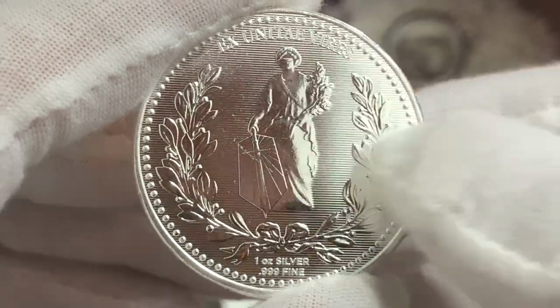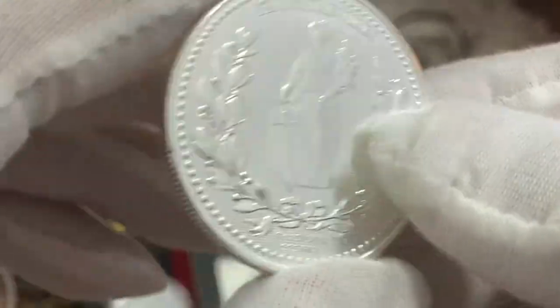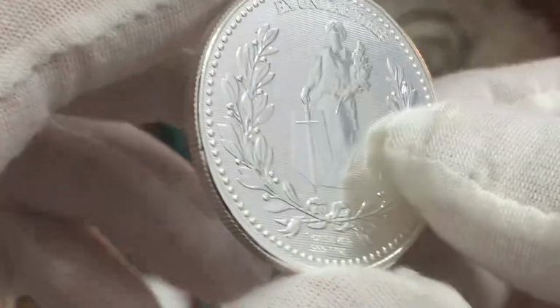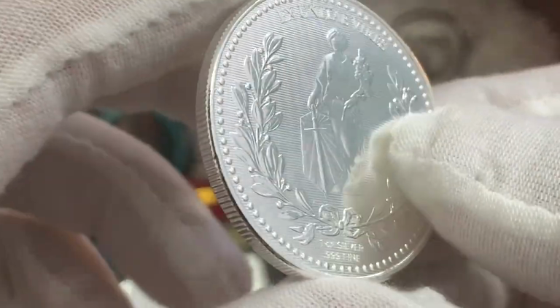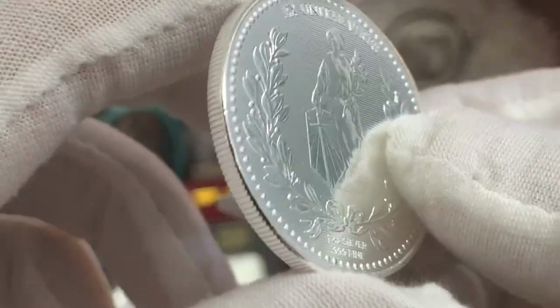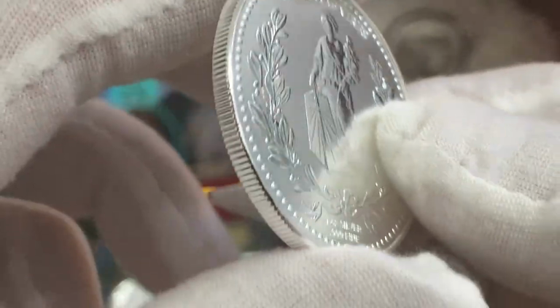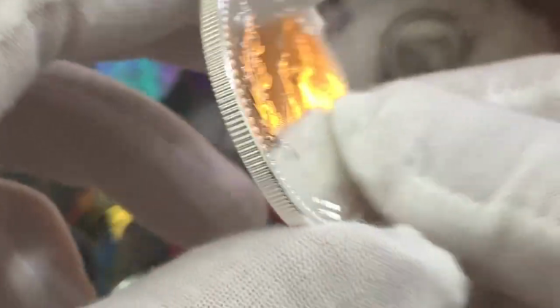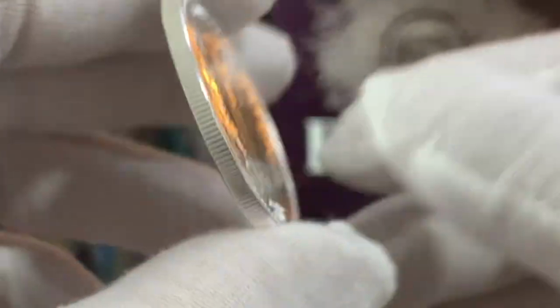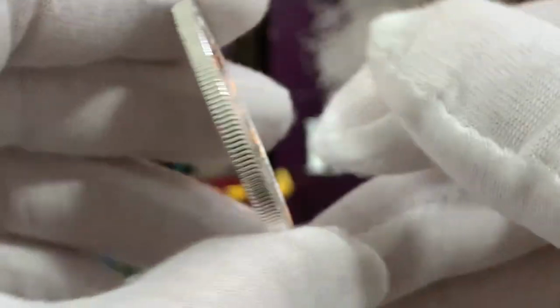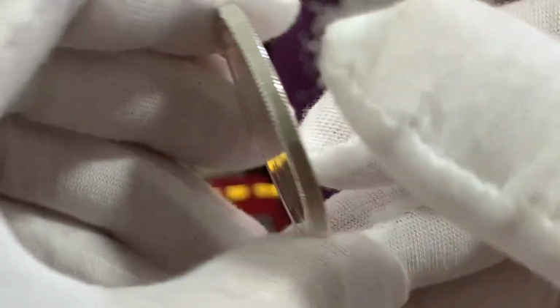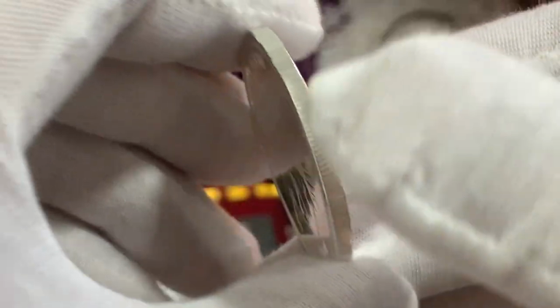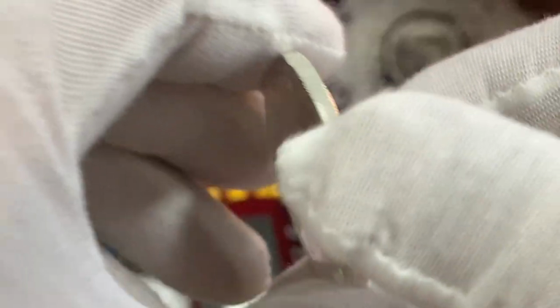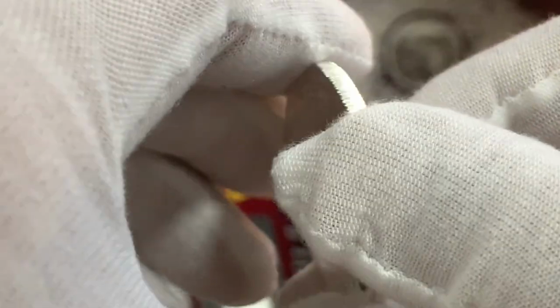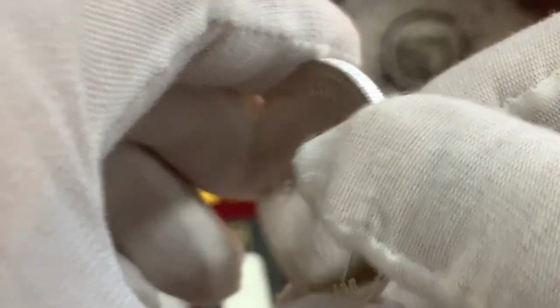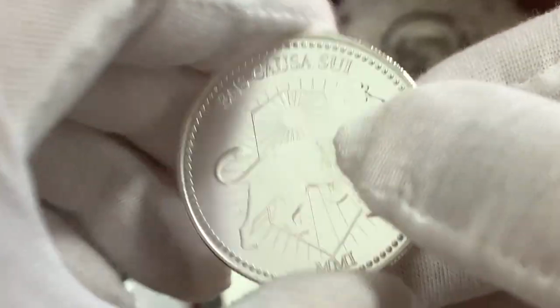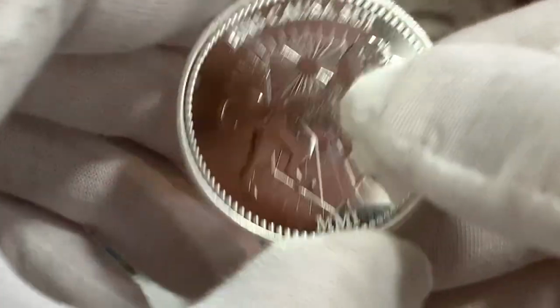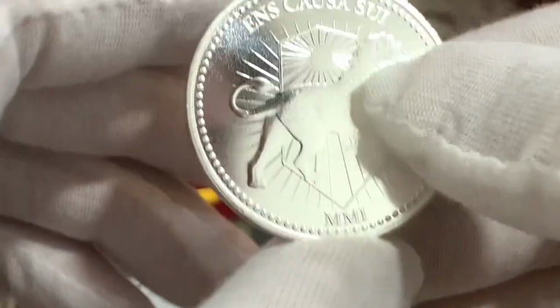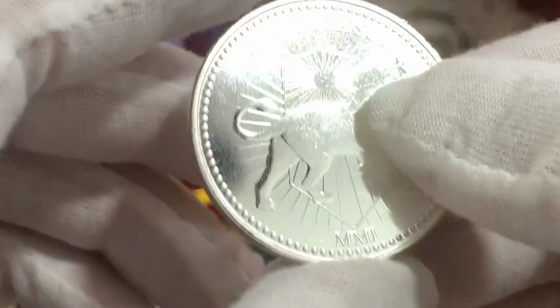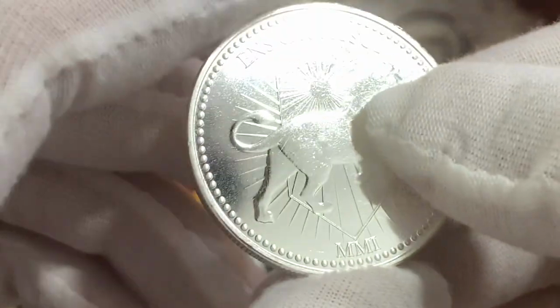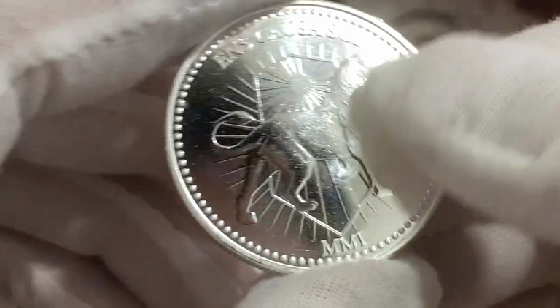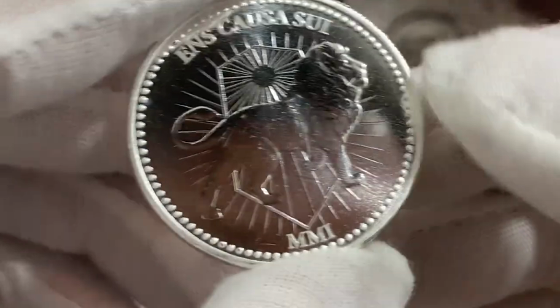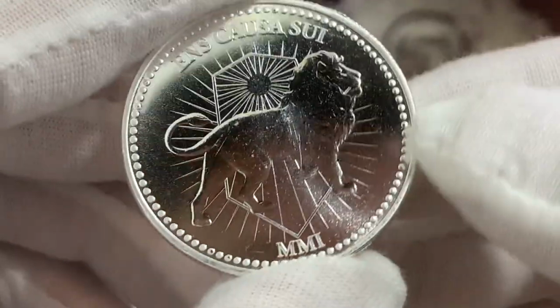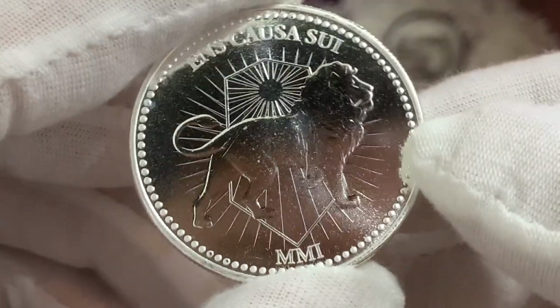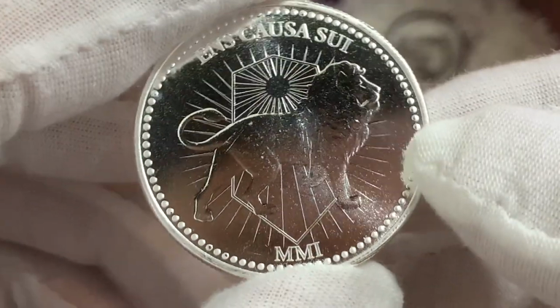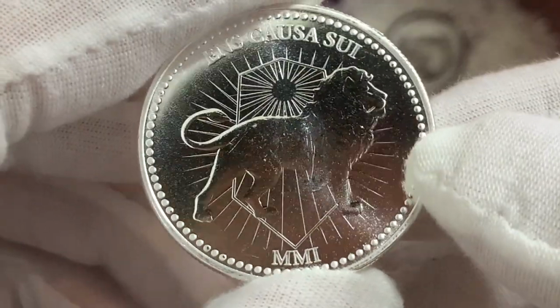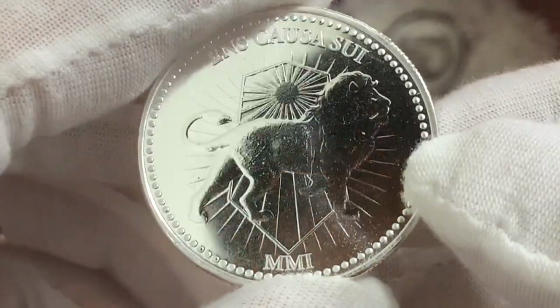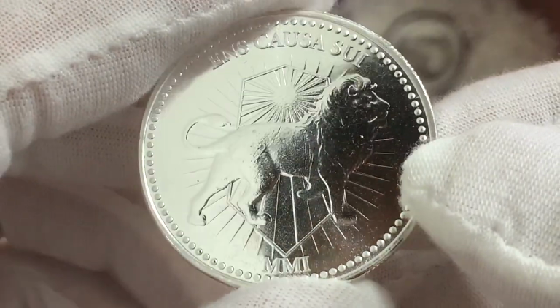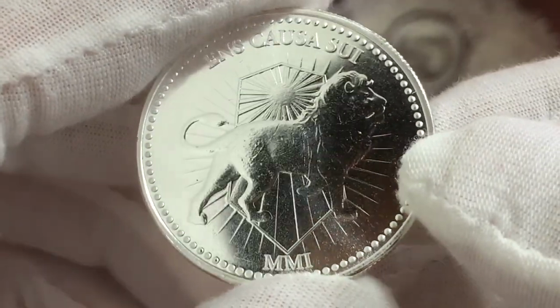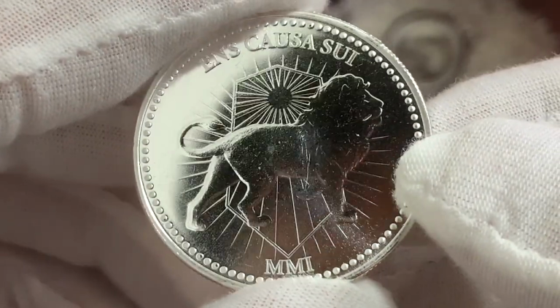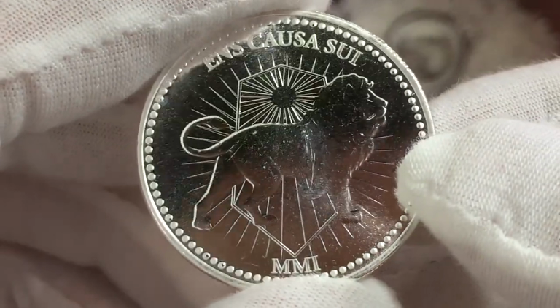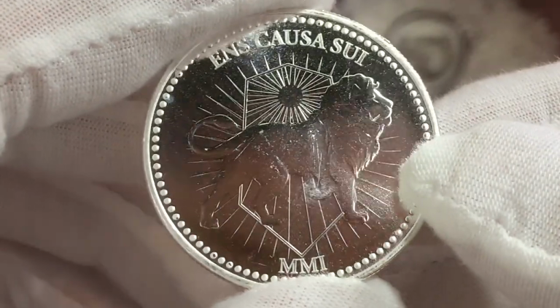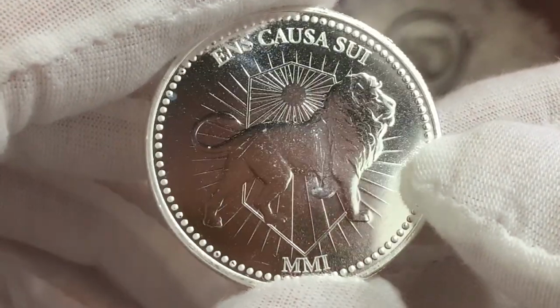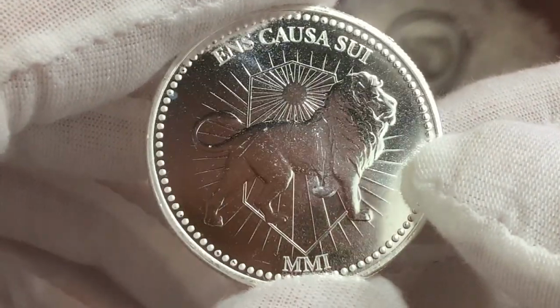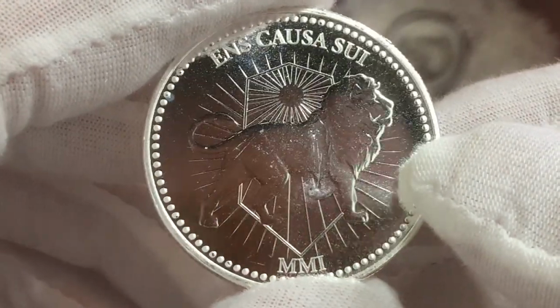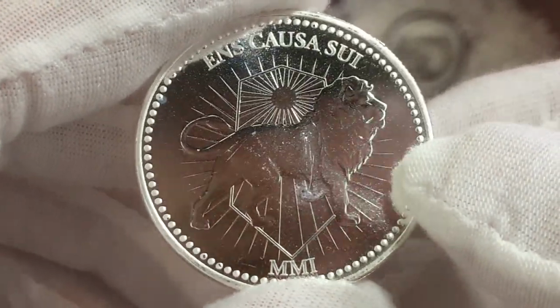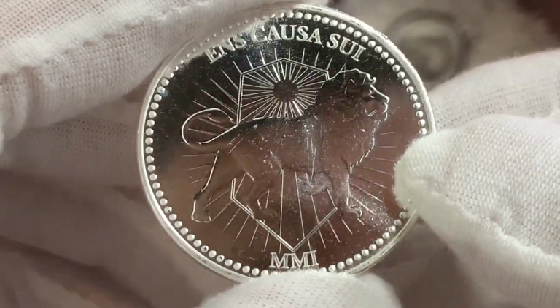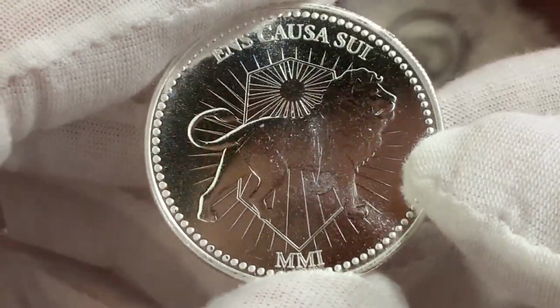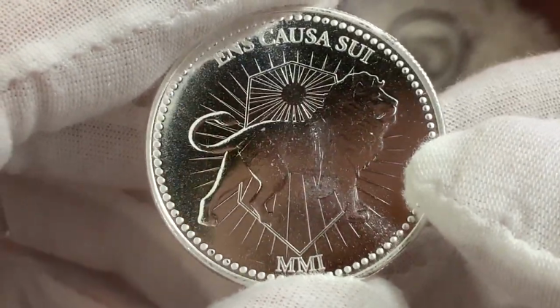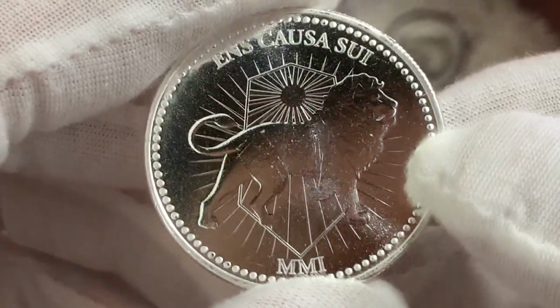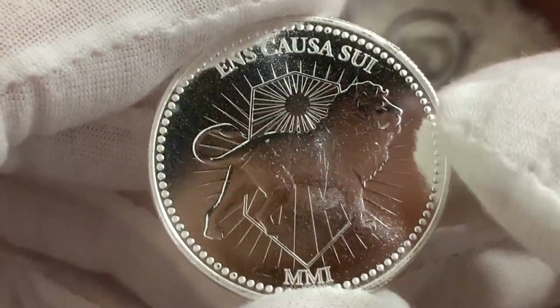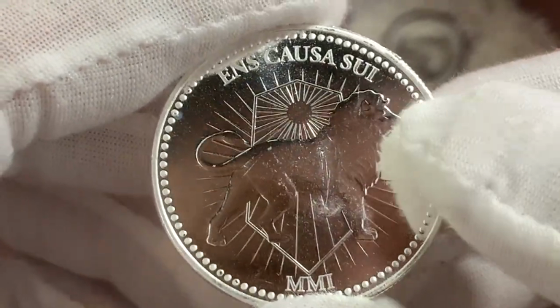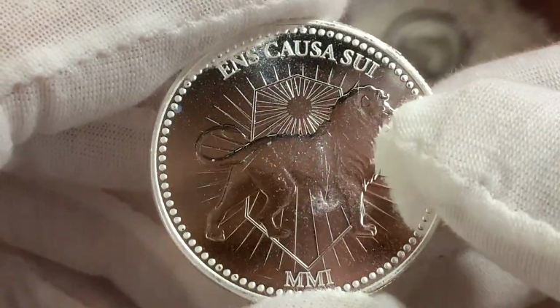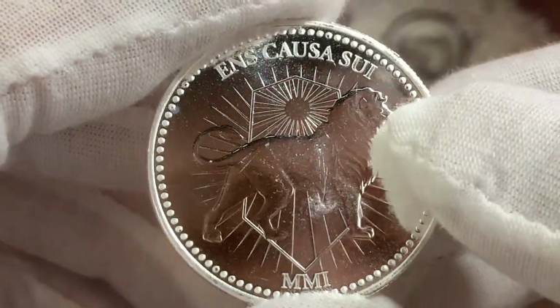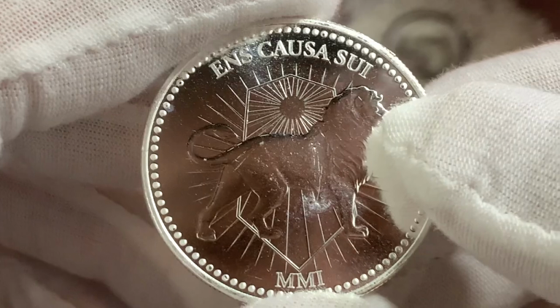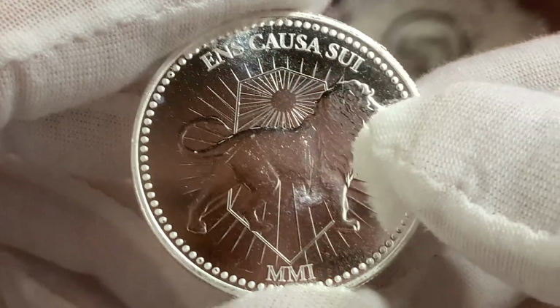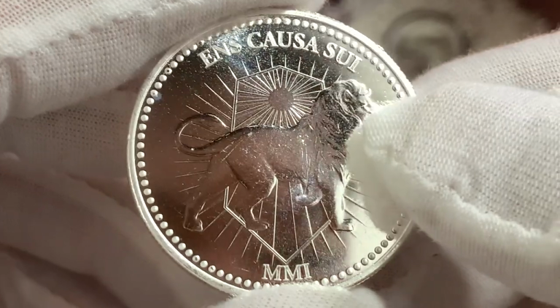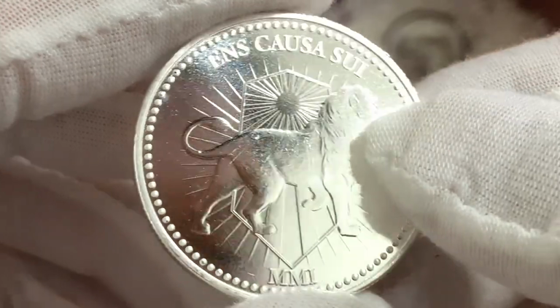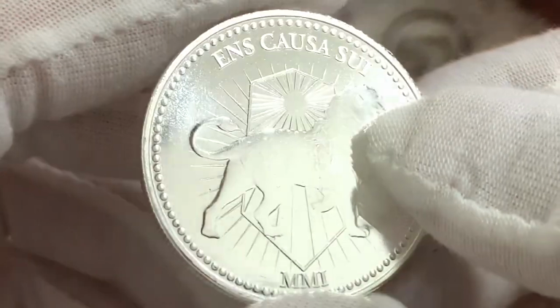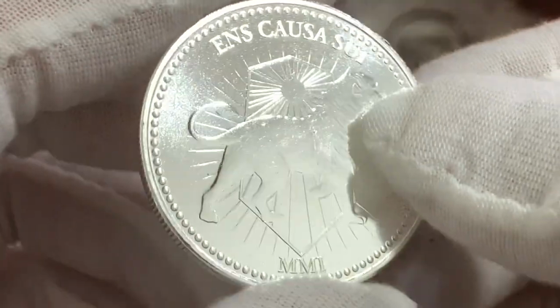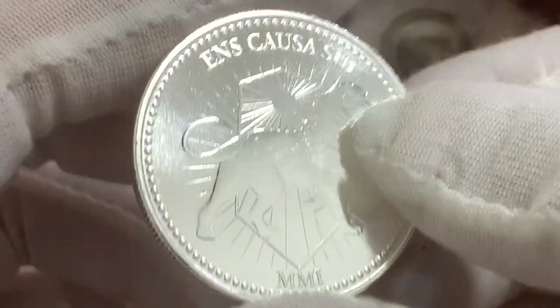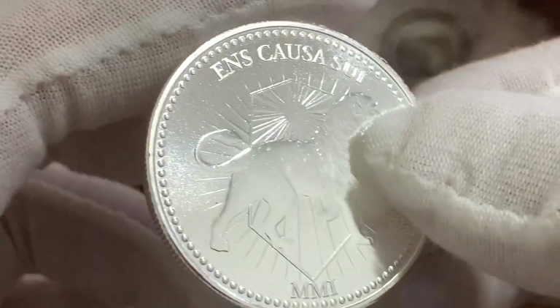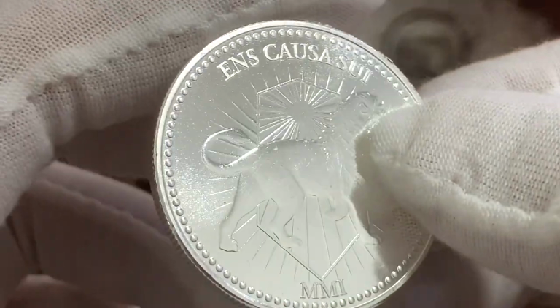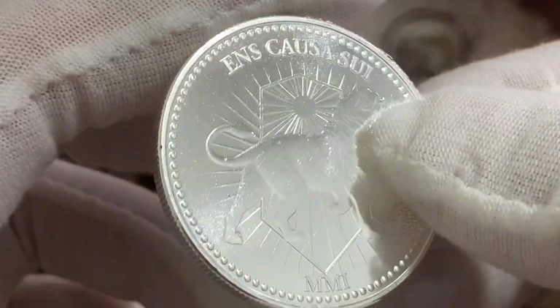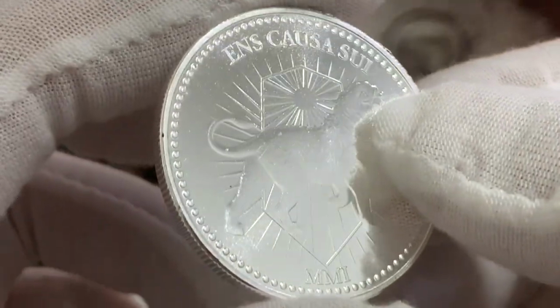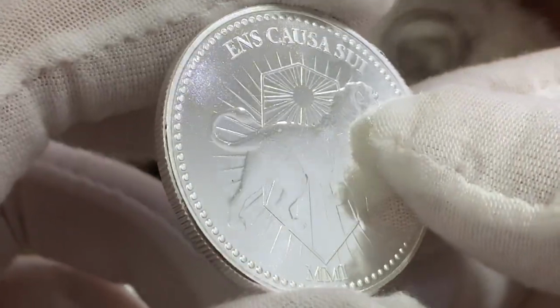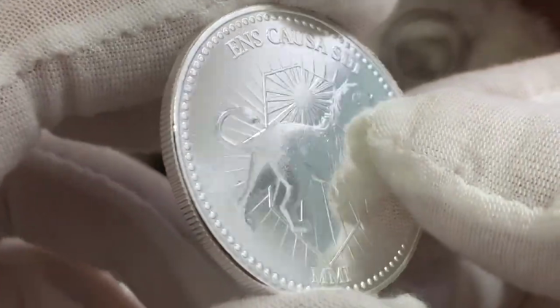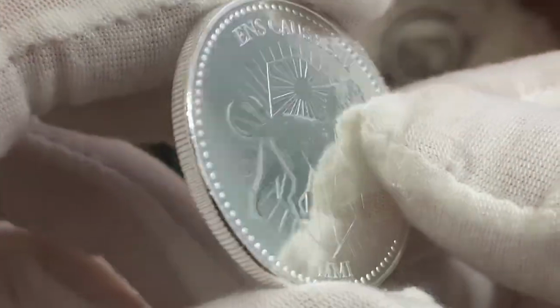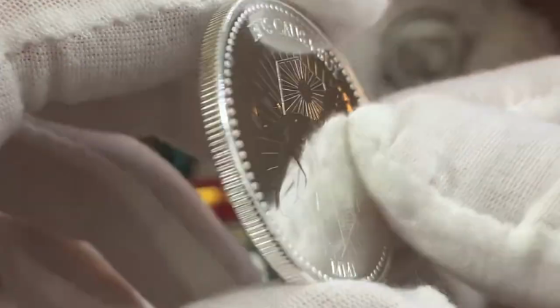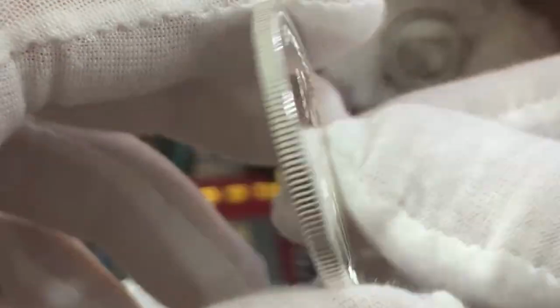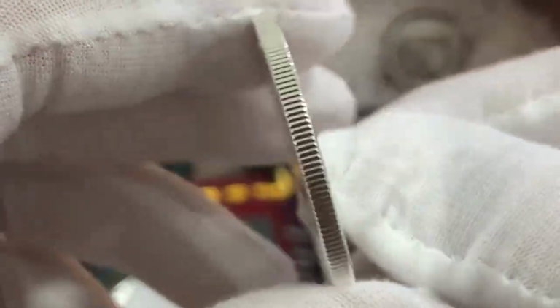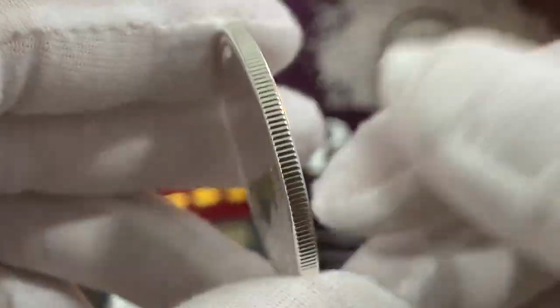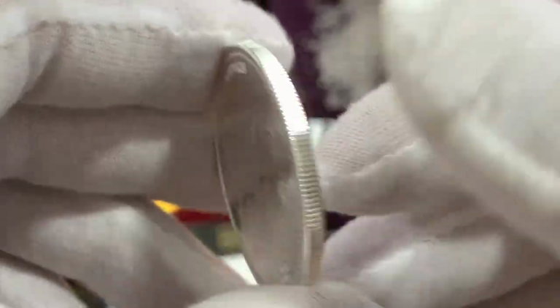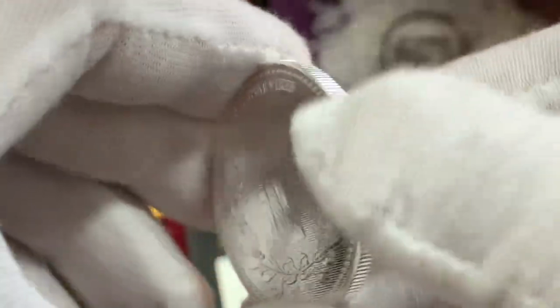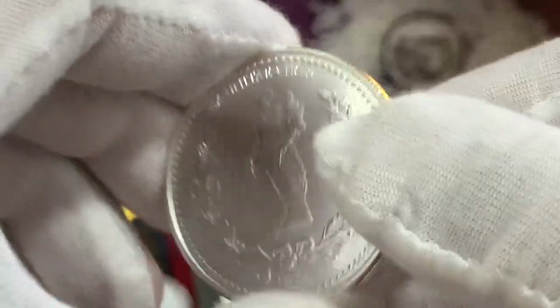This is an awesome-looking silver round and will make a fine addition to my silver round collection.